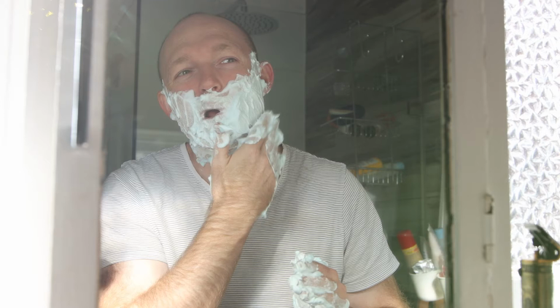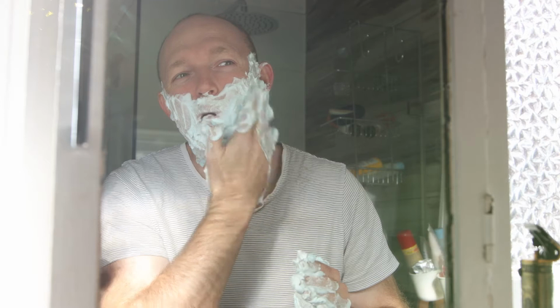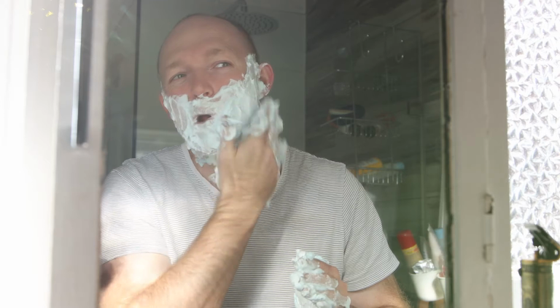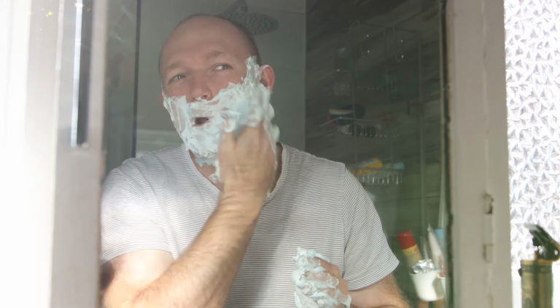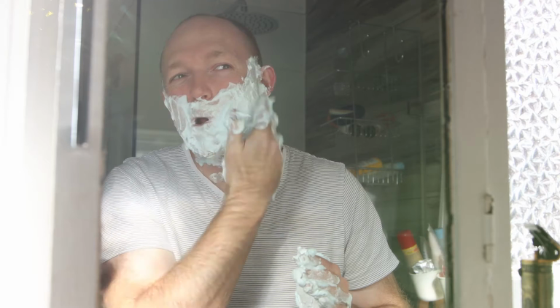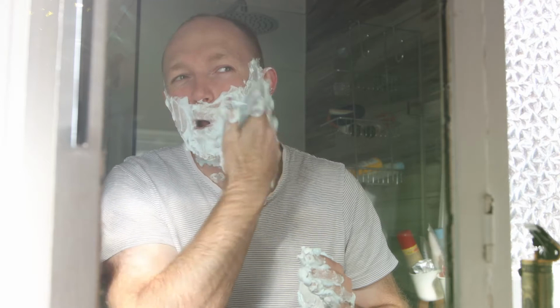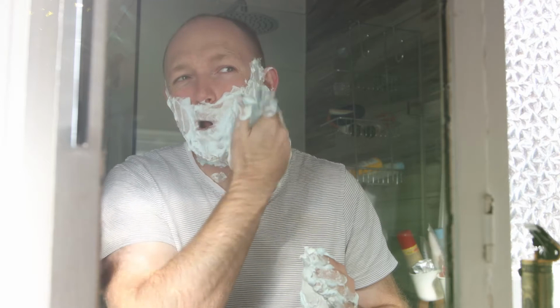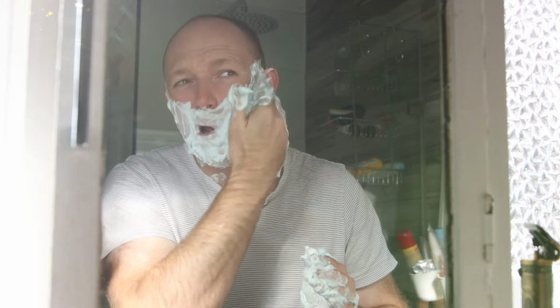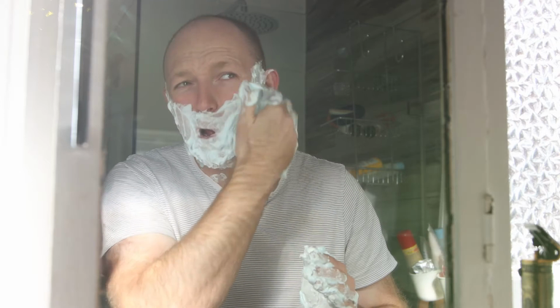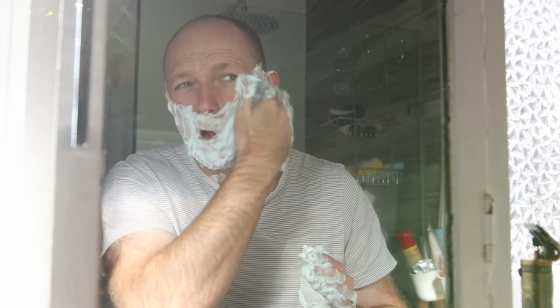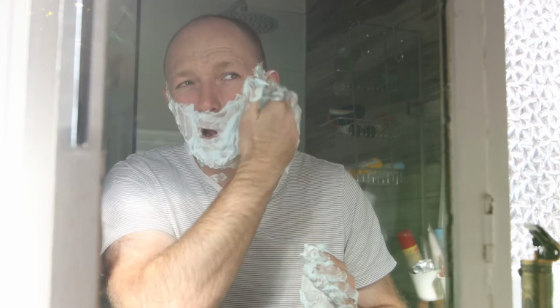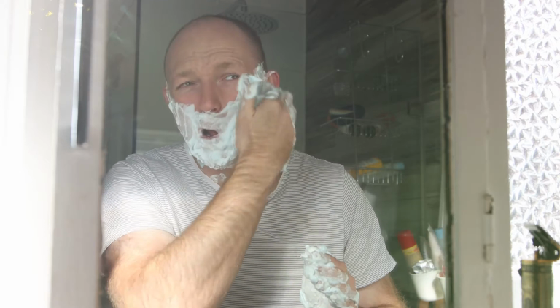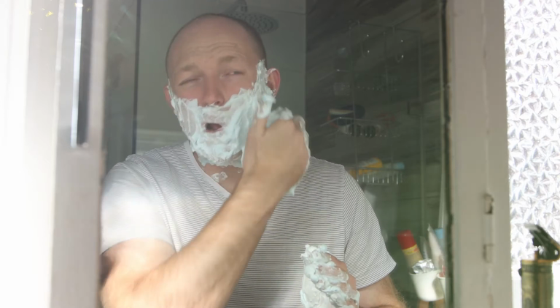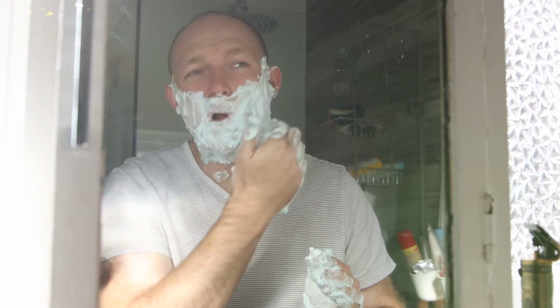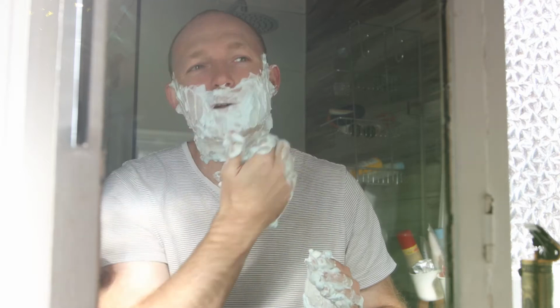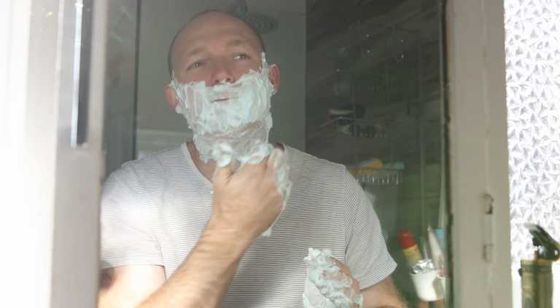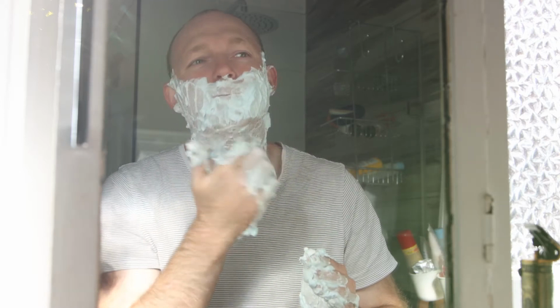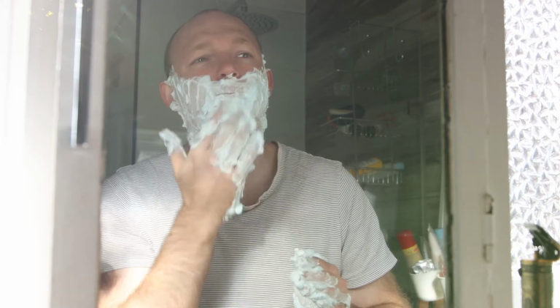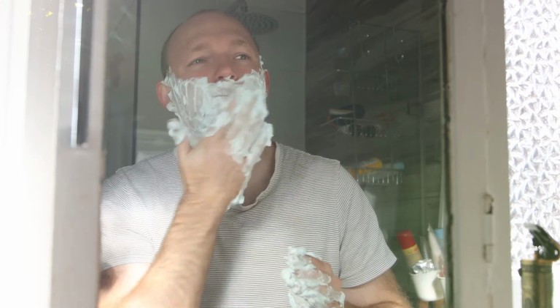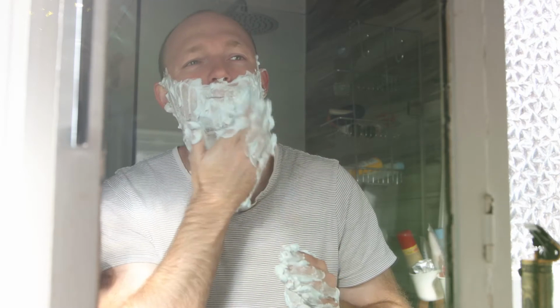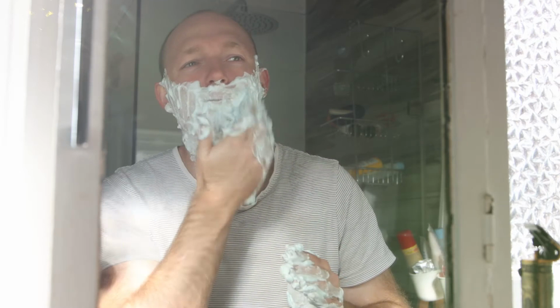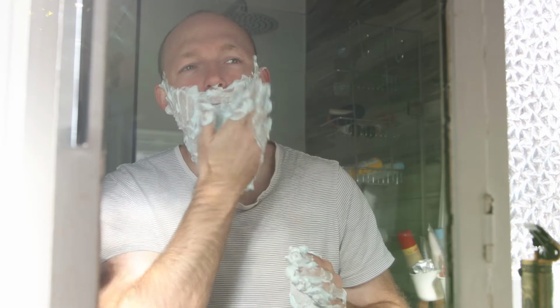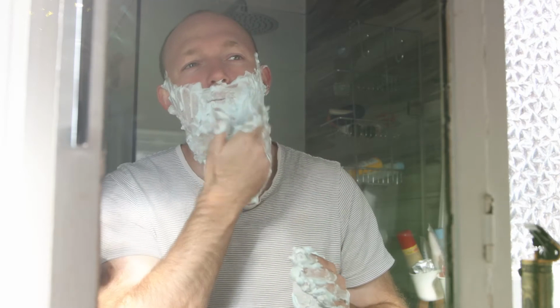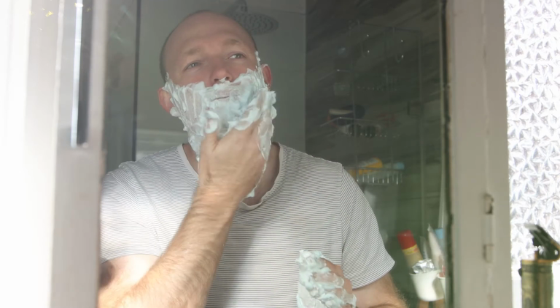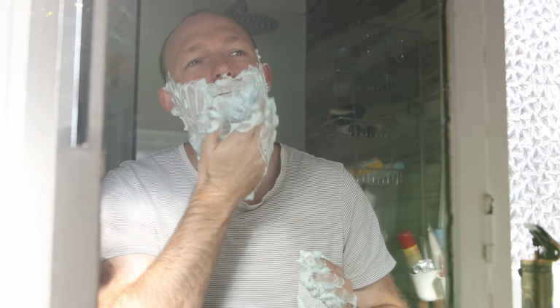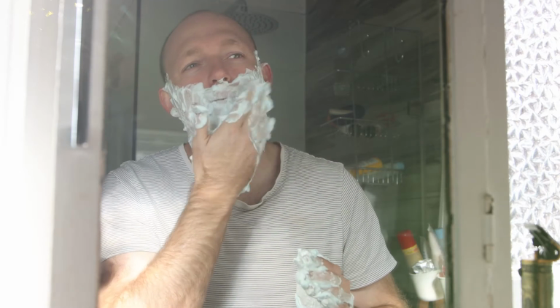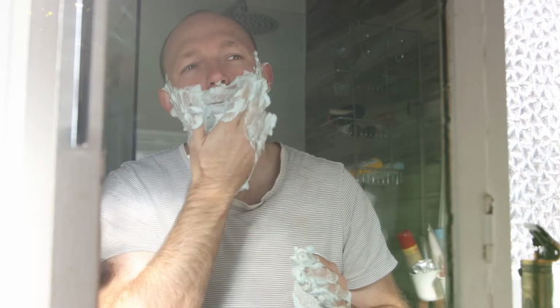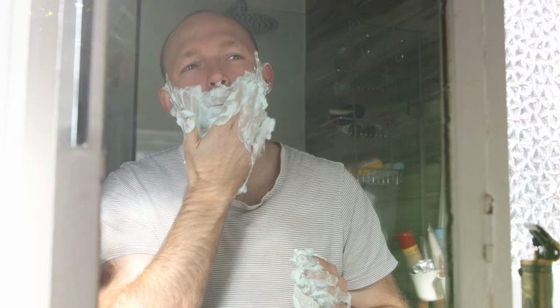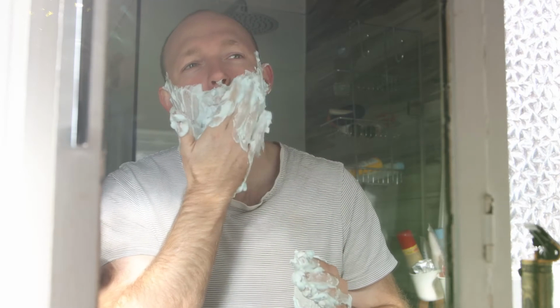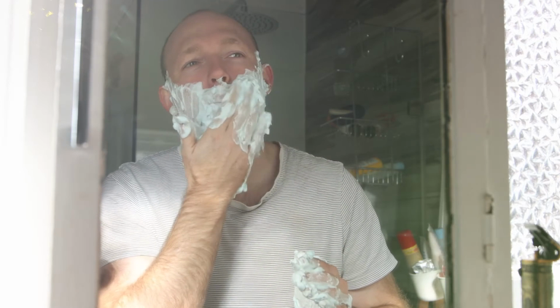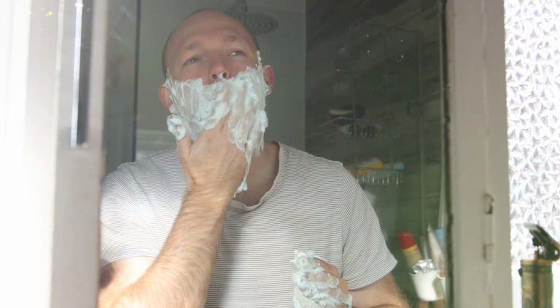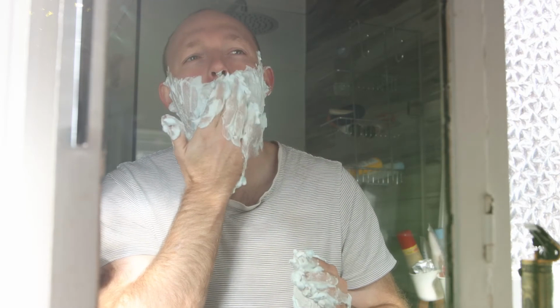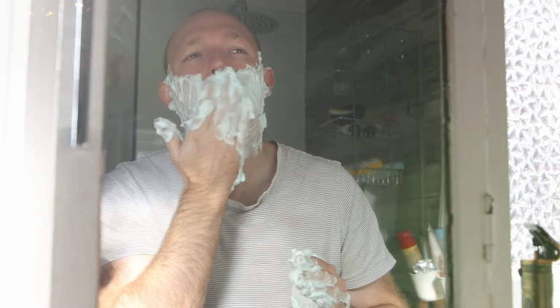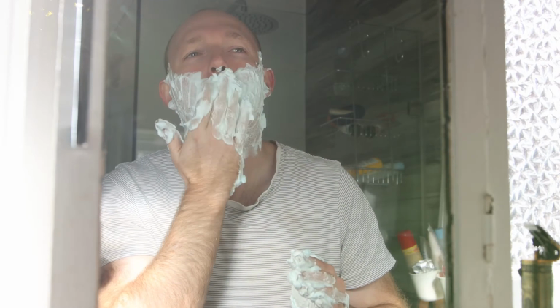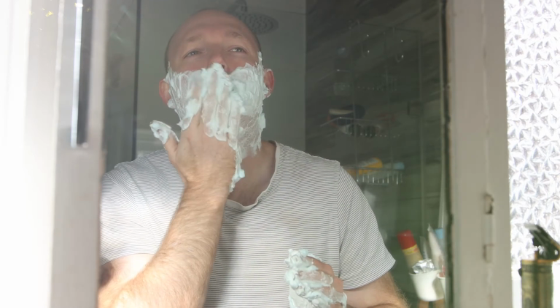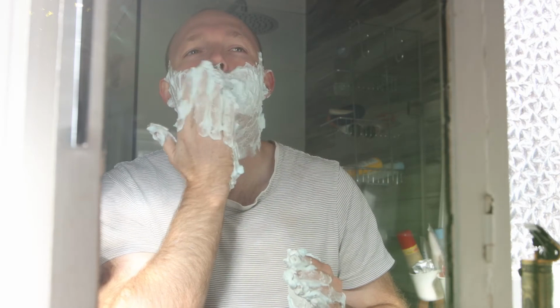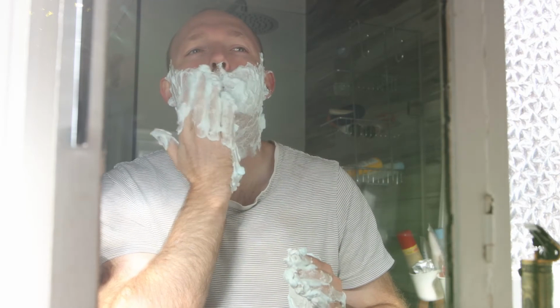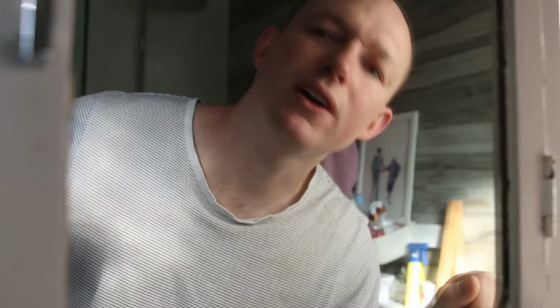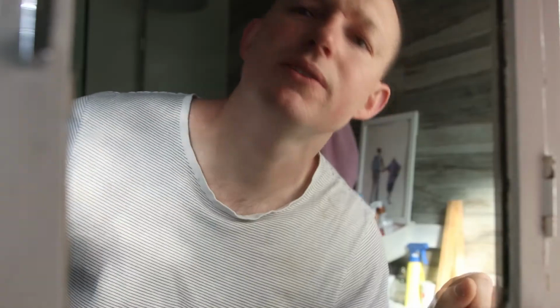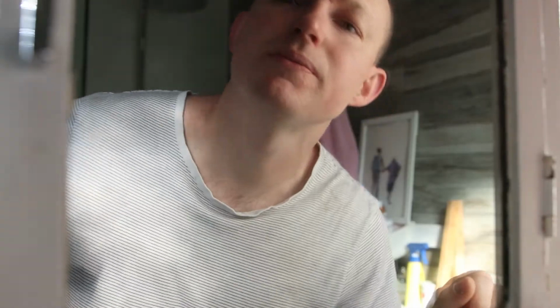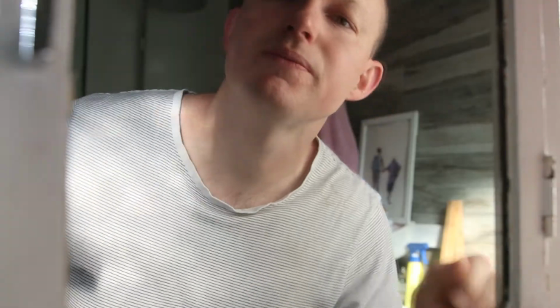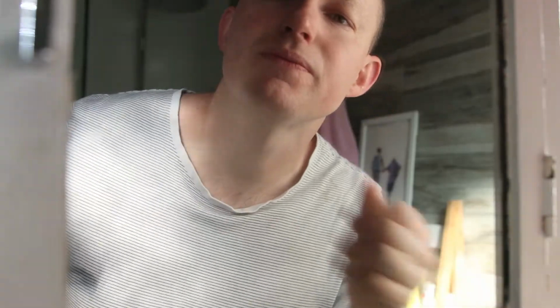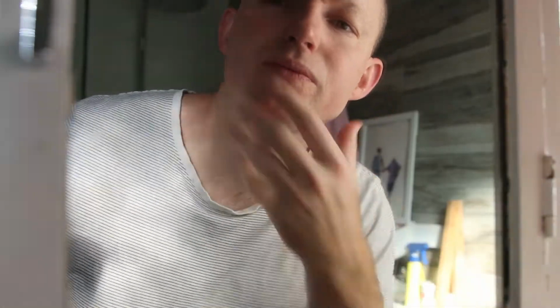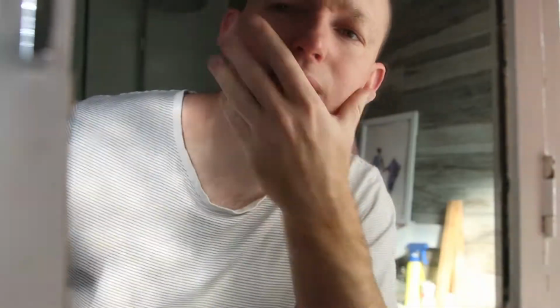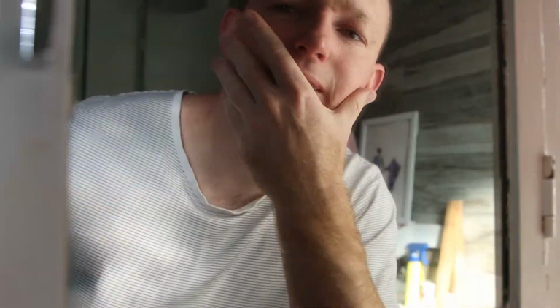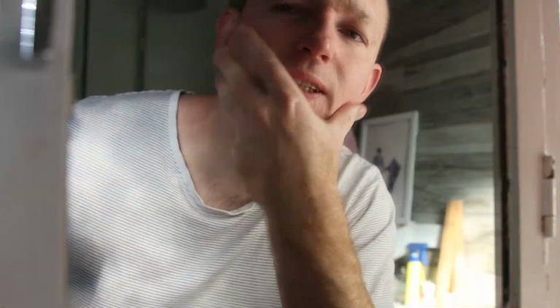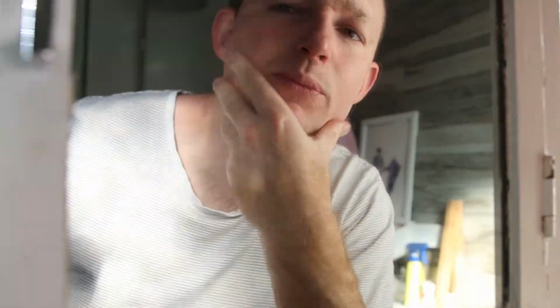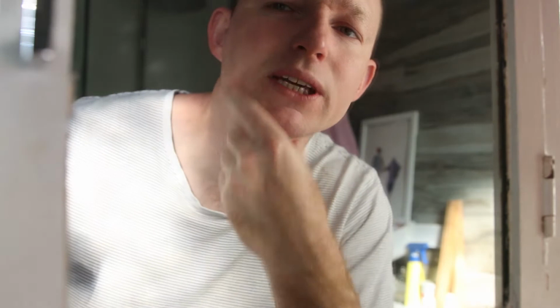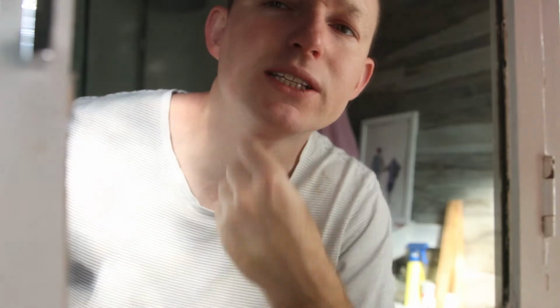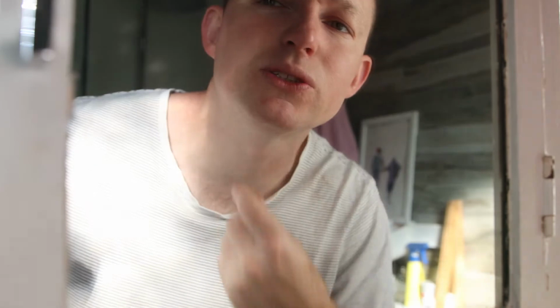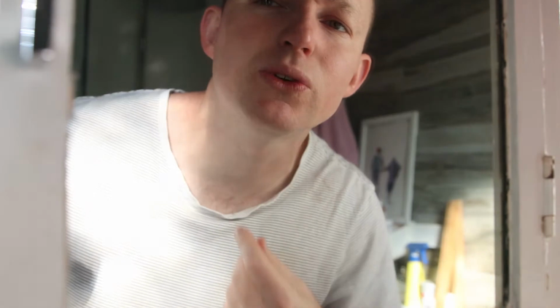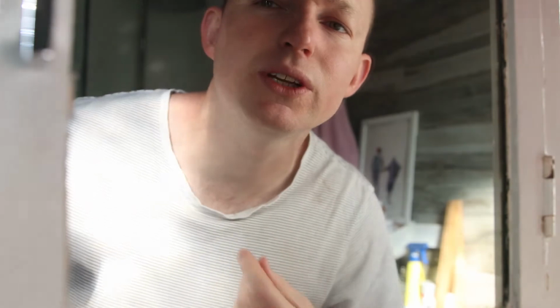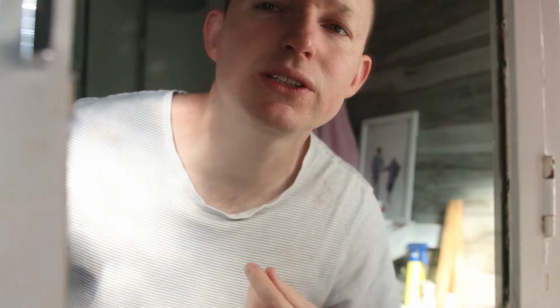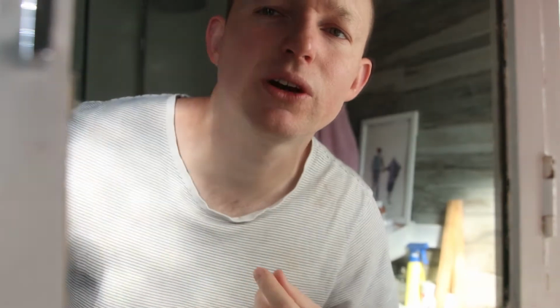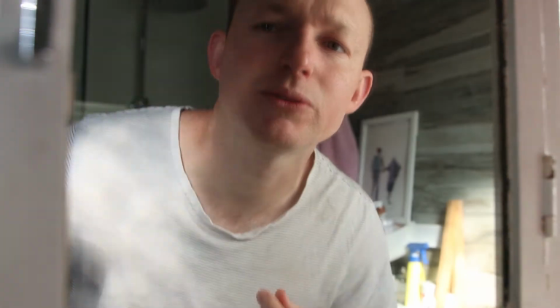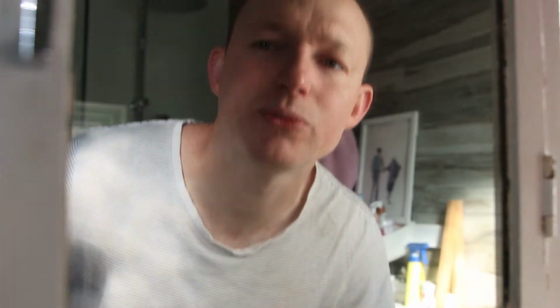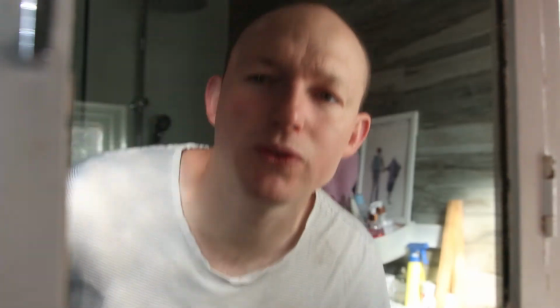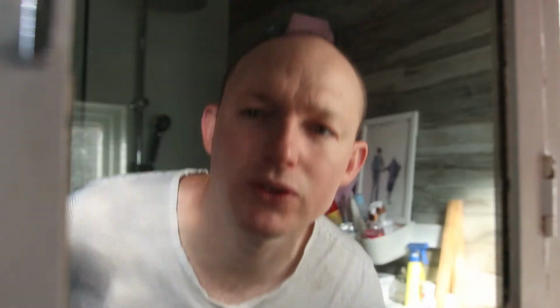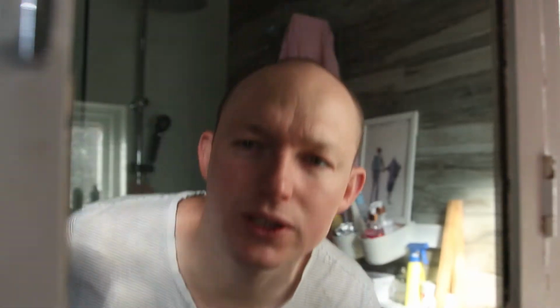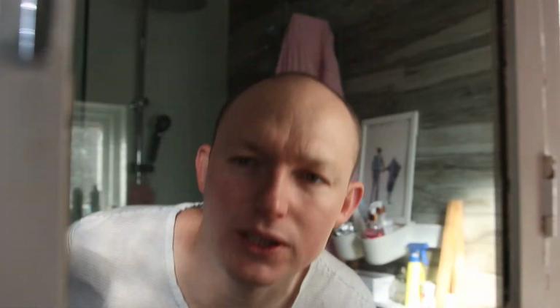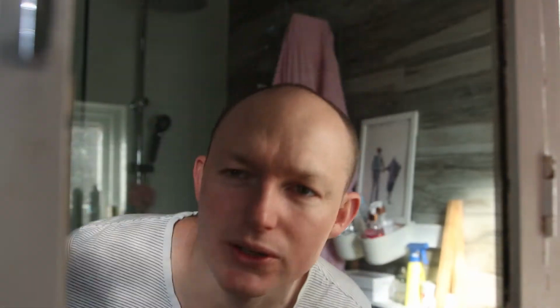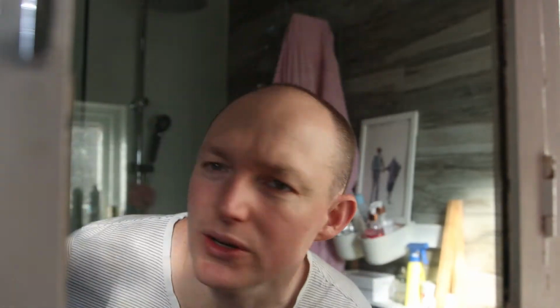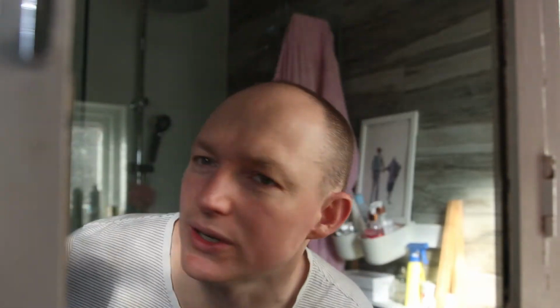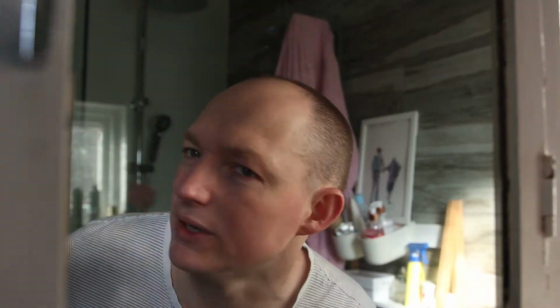Alright, that is the face sorted out — it's shave day. So far that's the beard sorted, time to move on to the noggin.